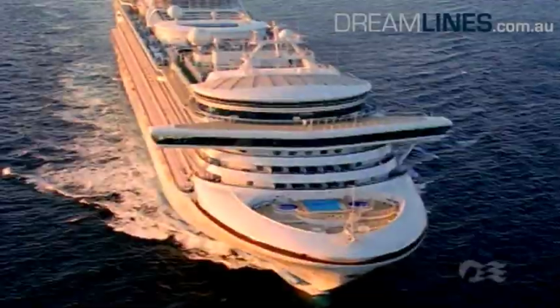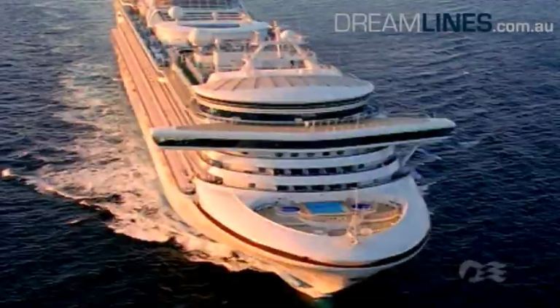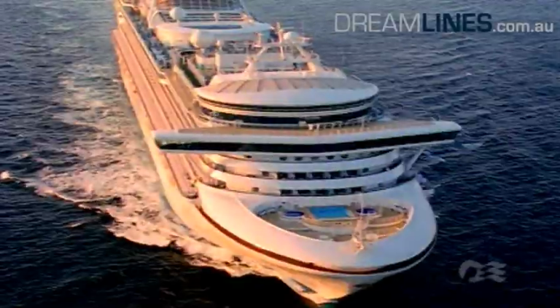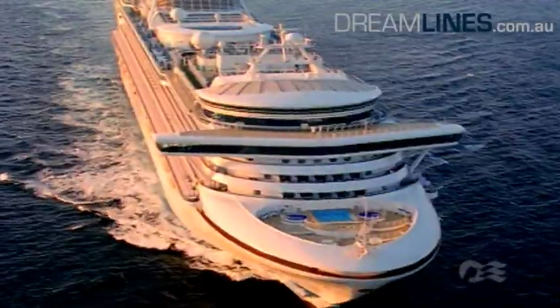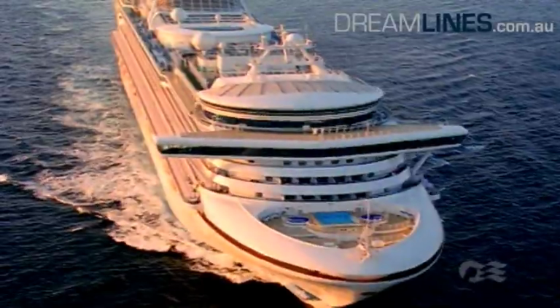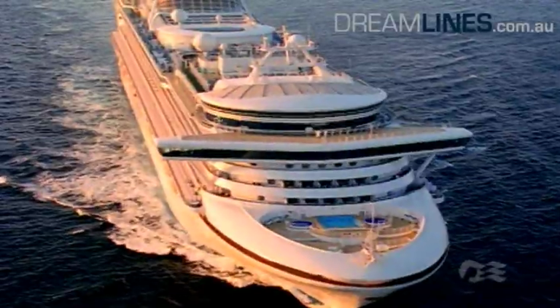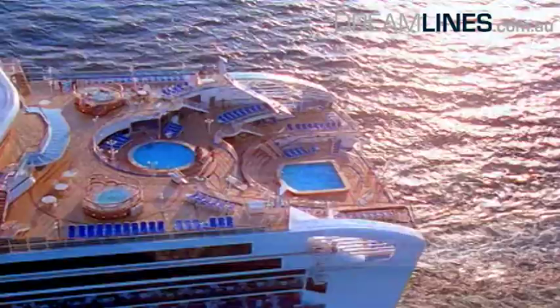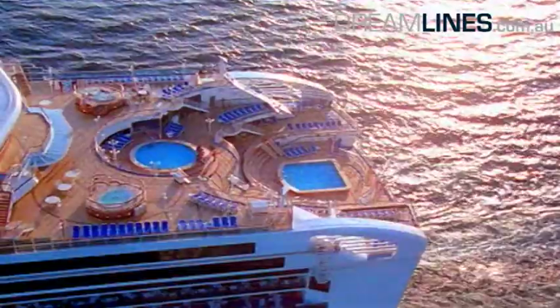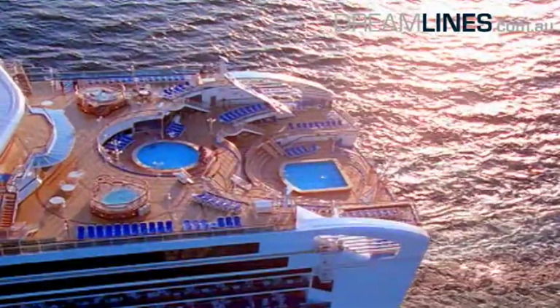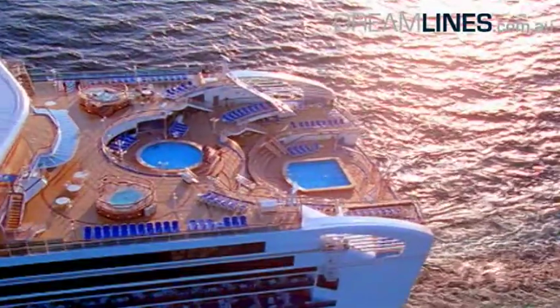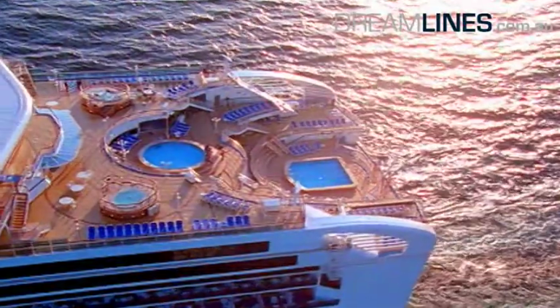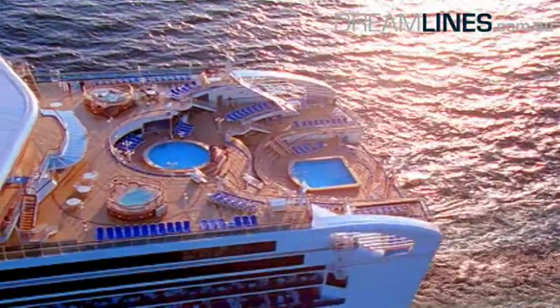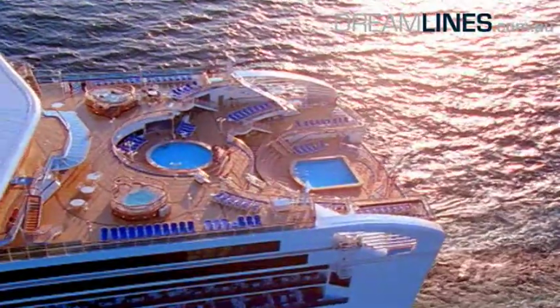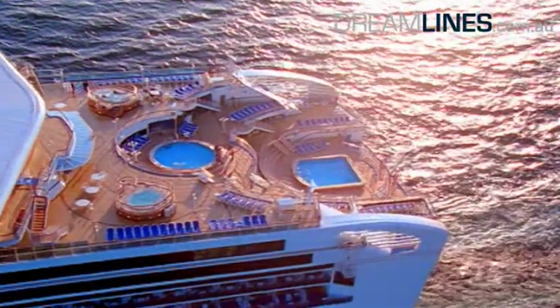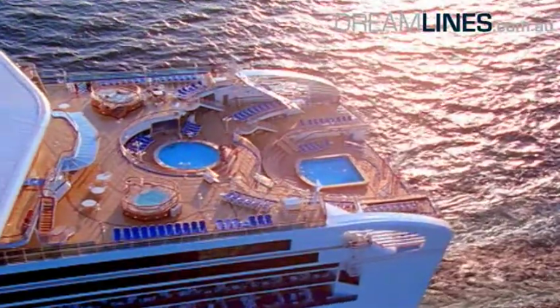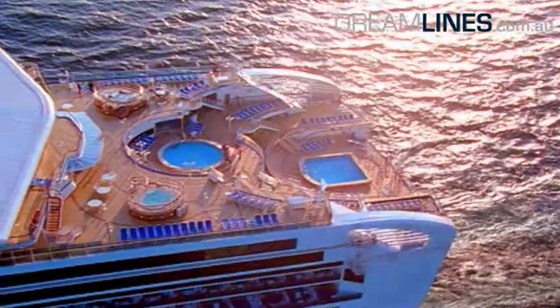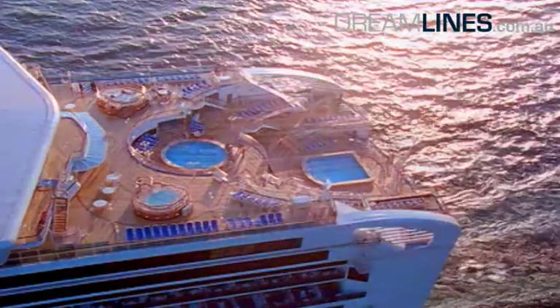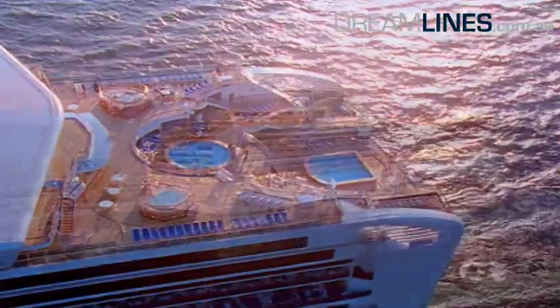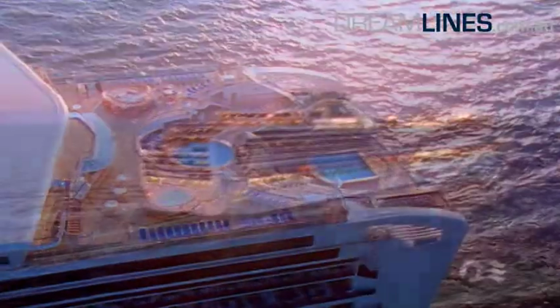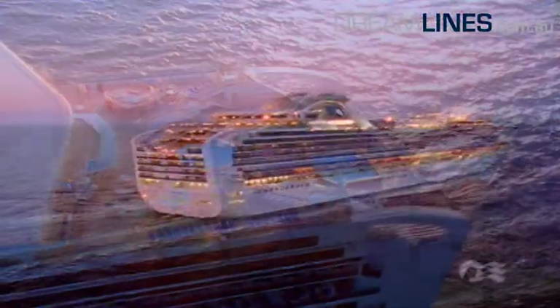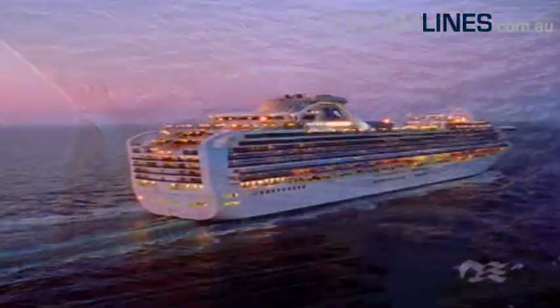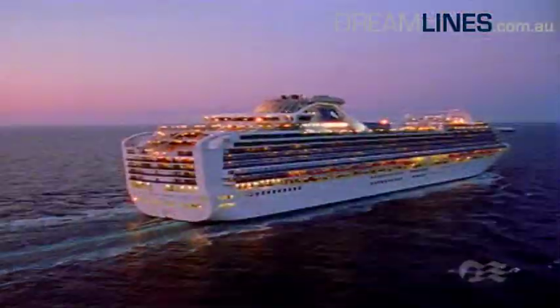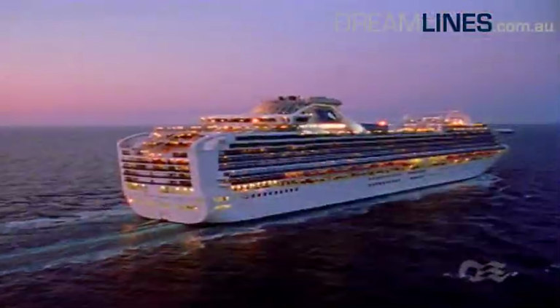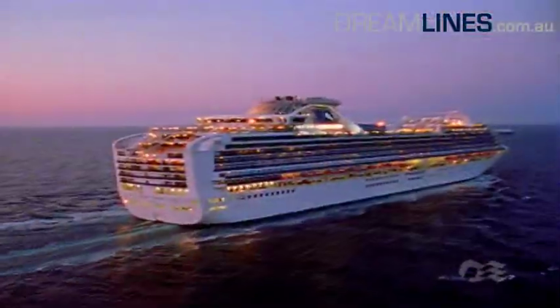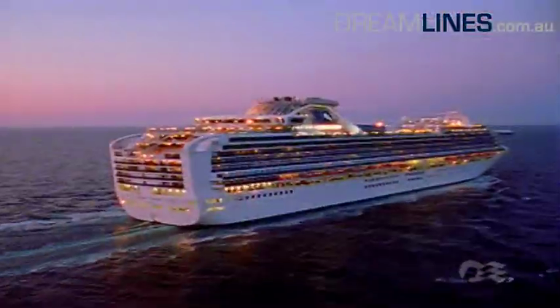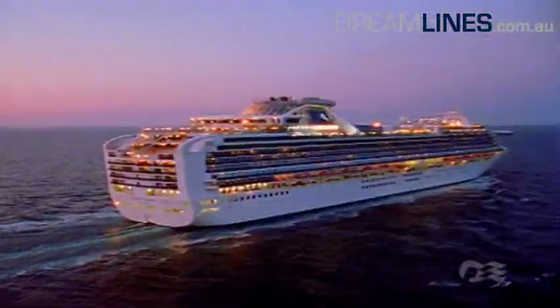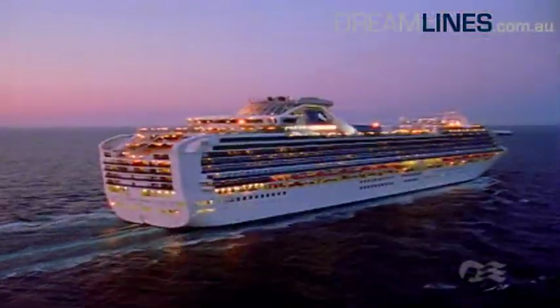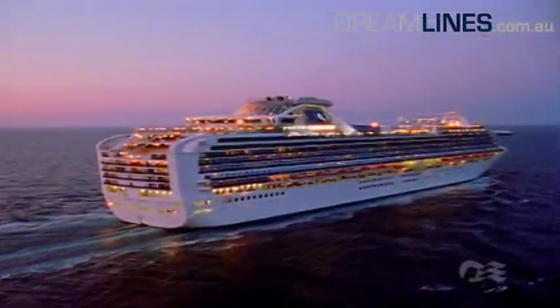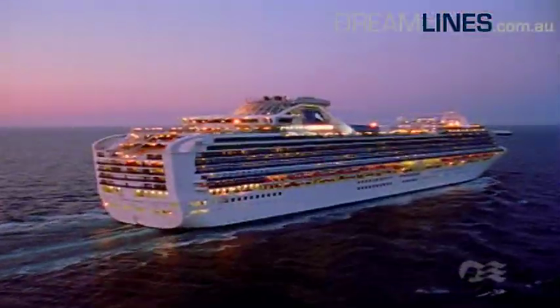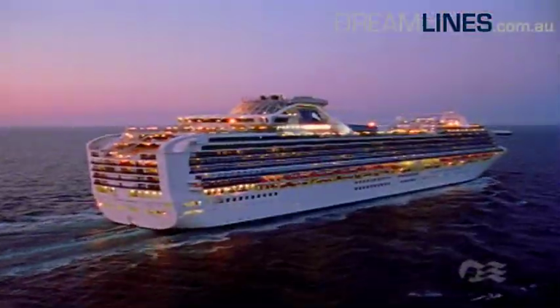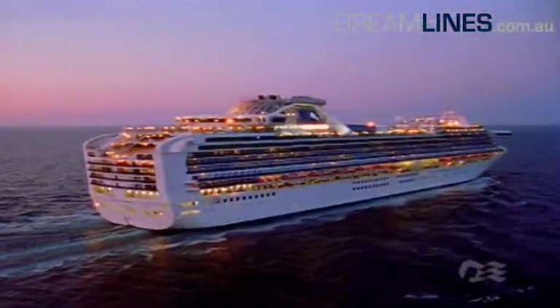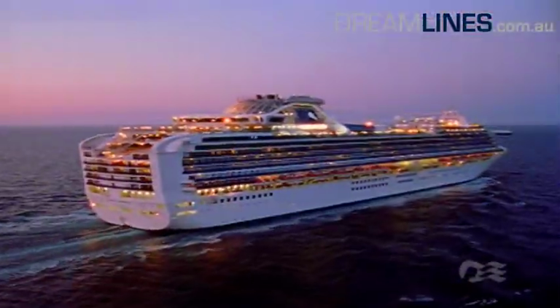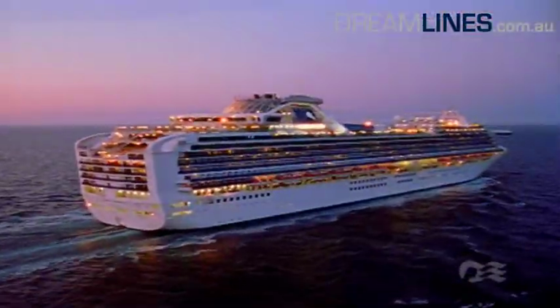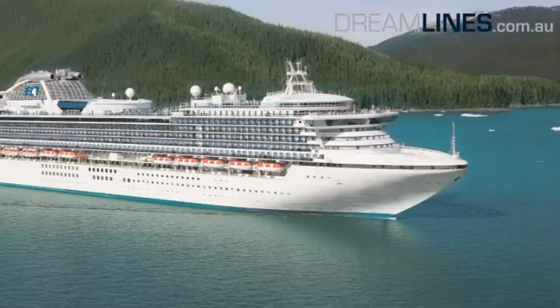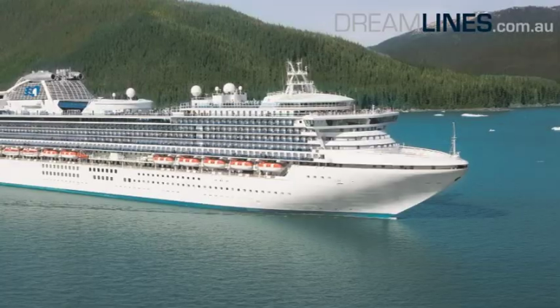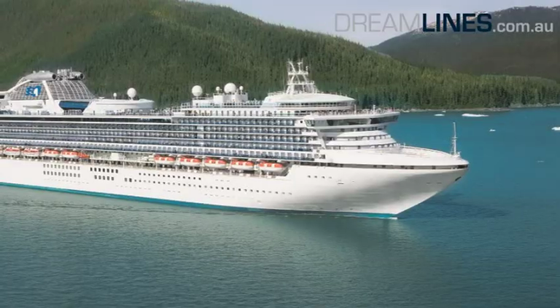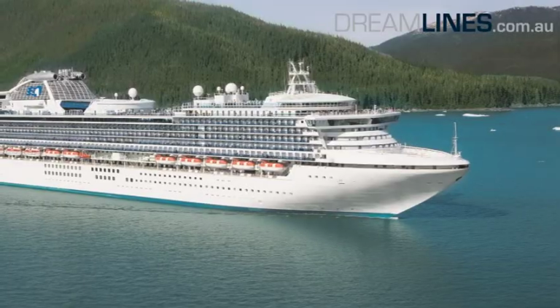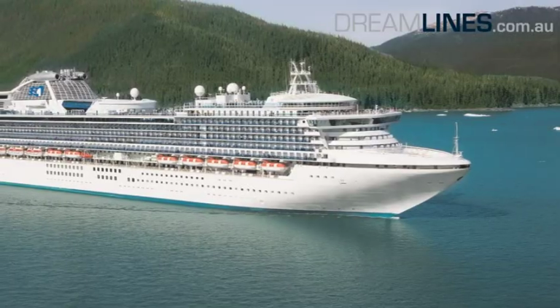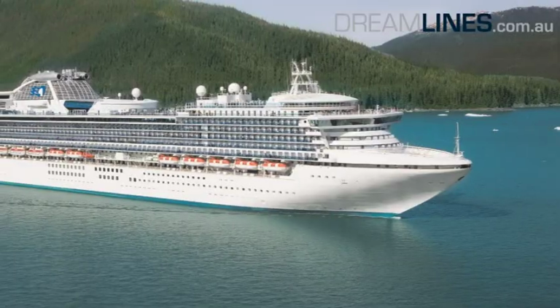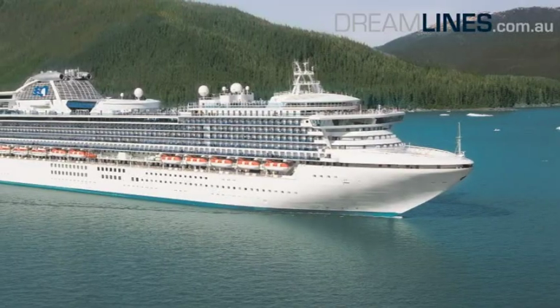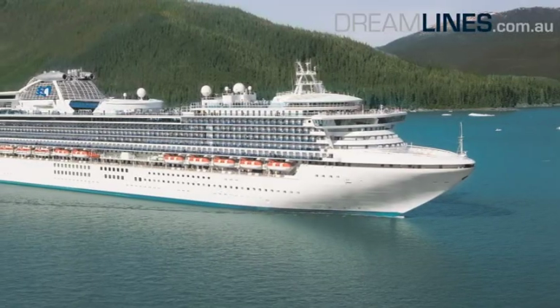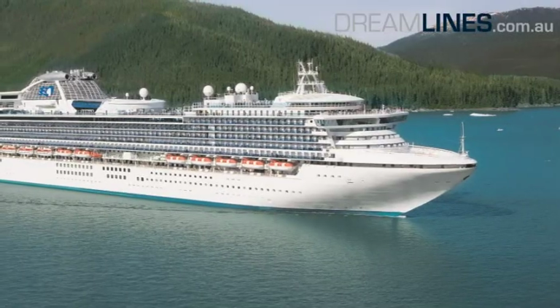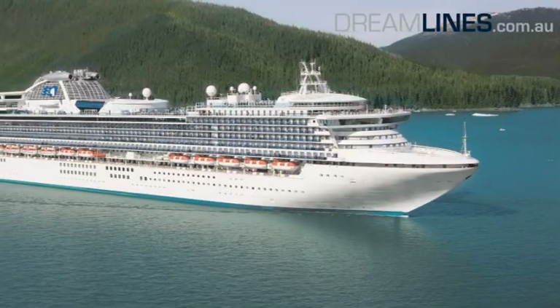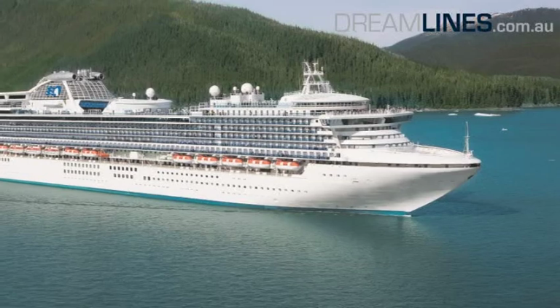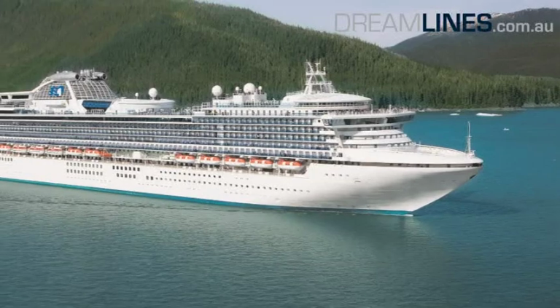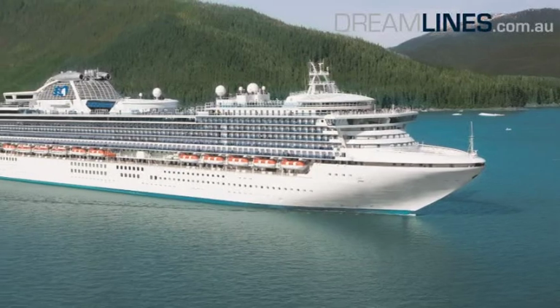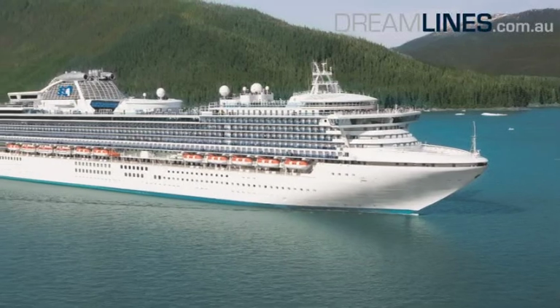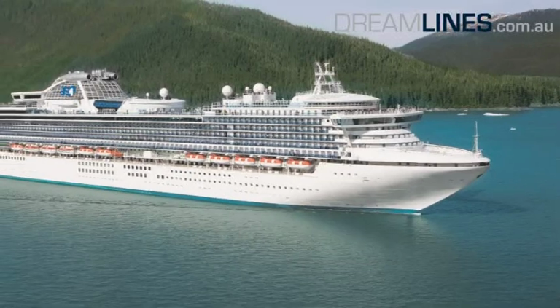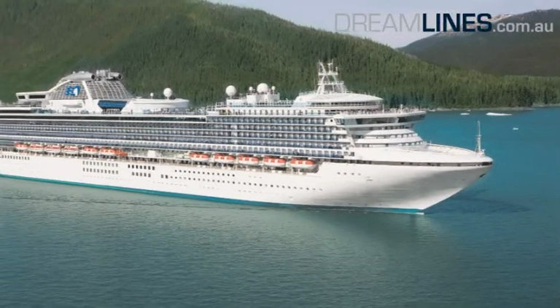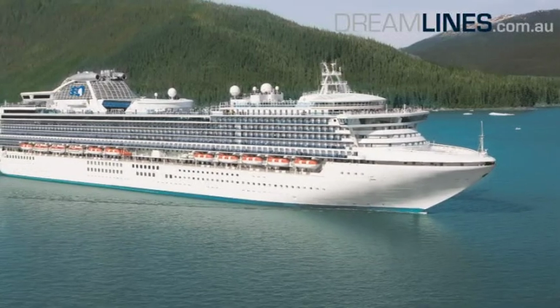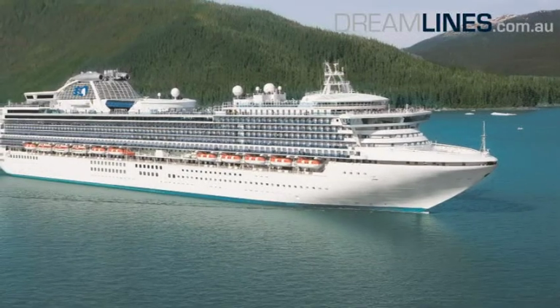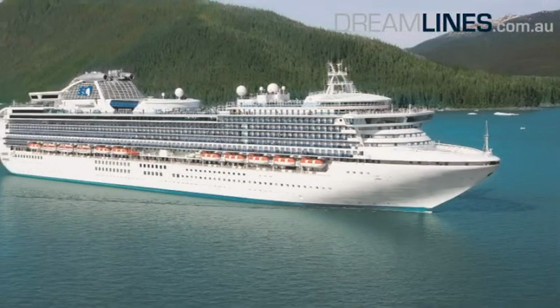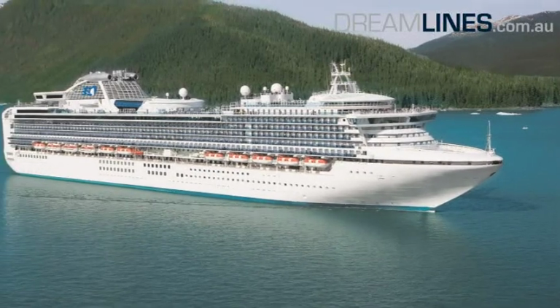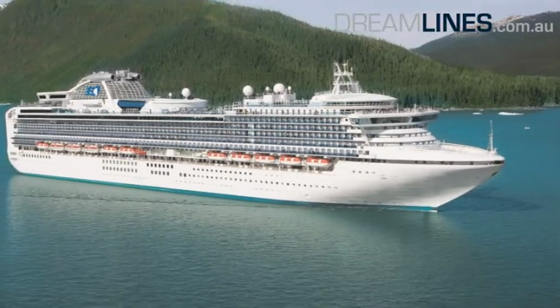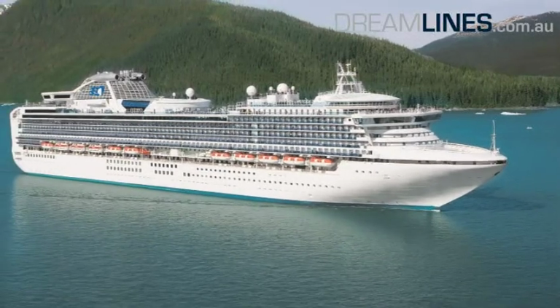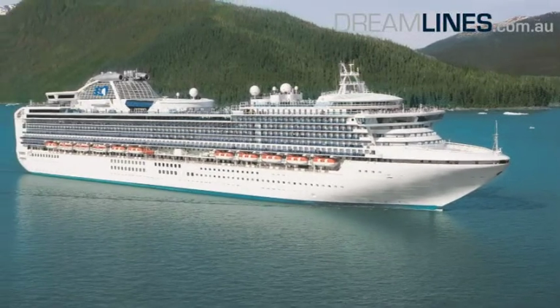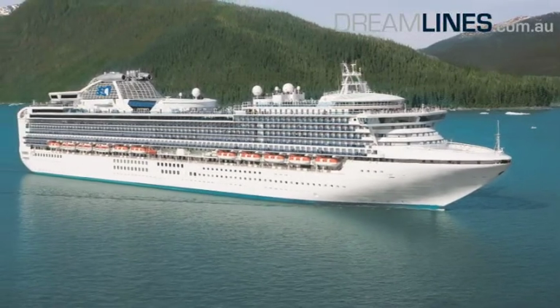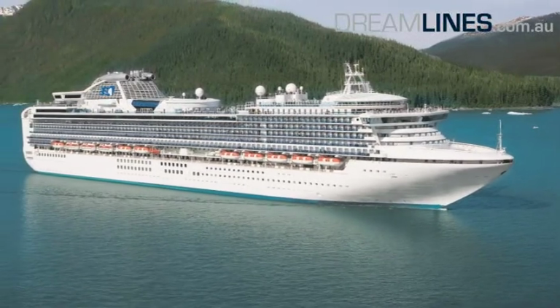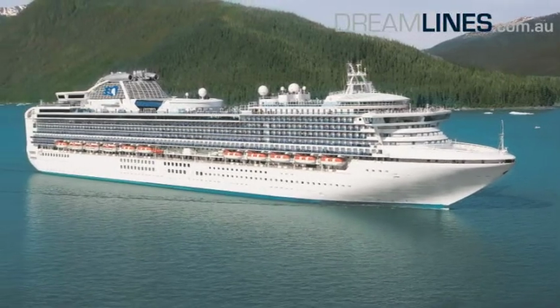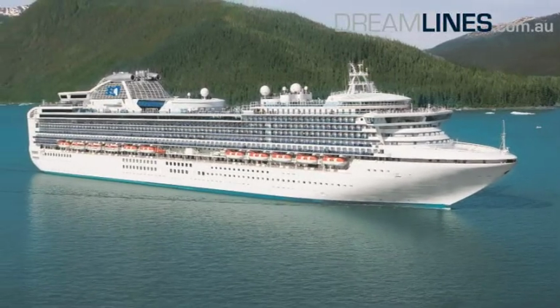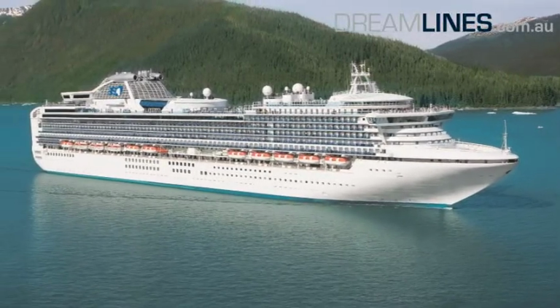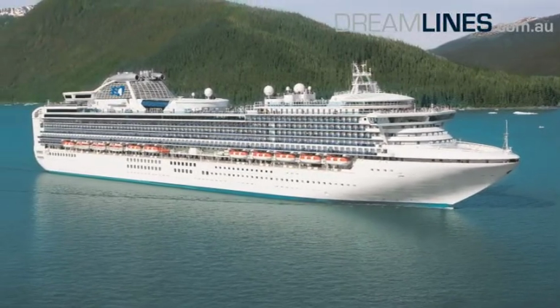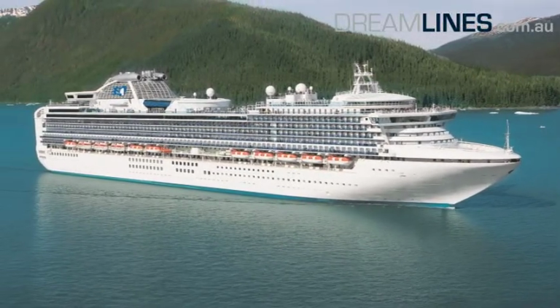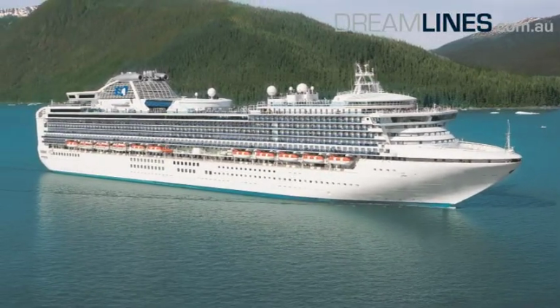Since 2003, the Diamond Princess has been one of the largest passenger ships of the American shipping company Princess Cruises.